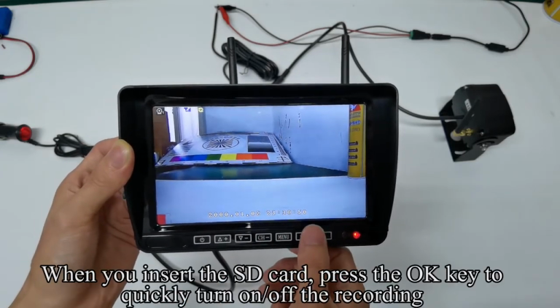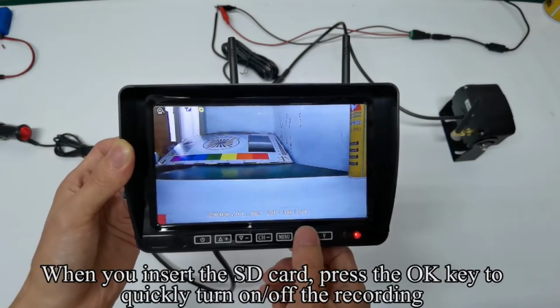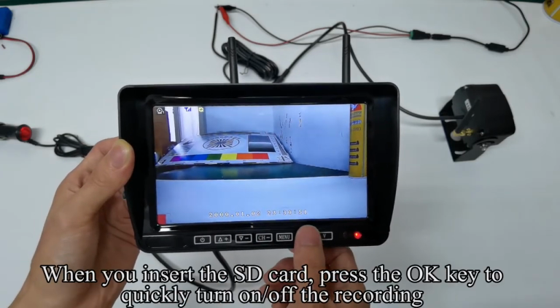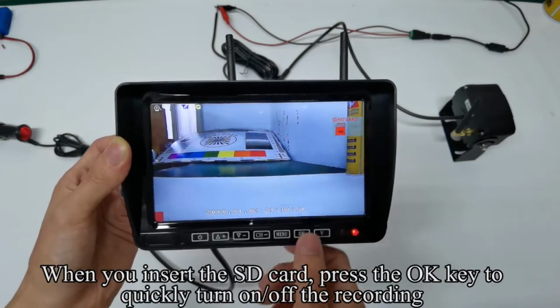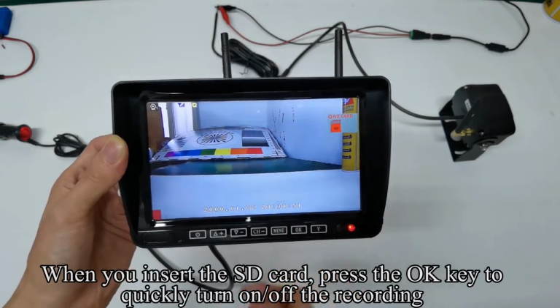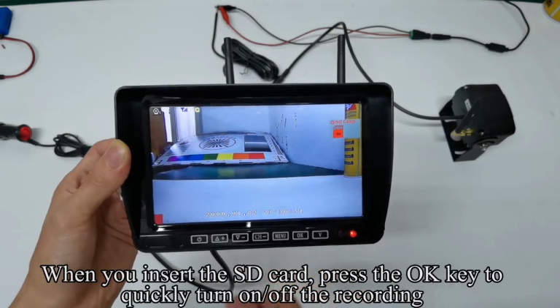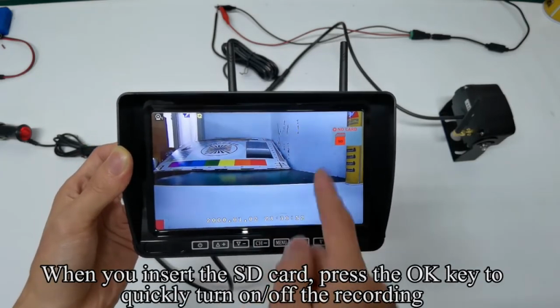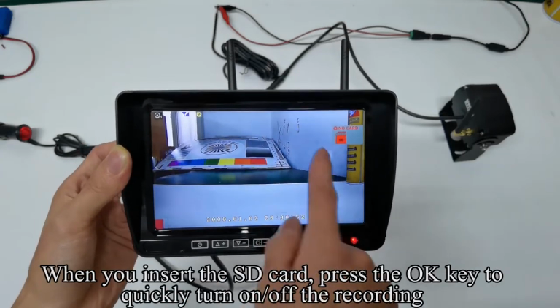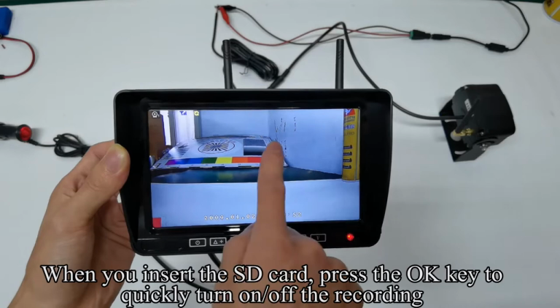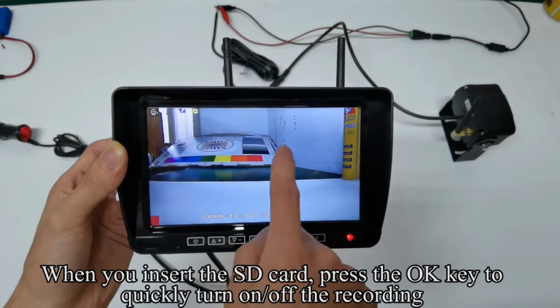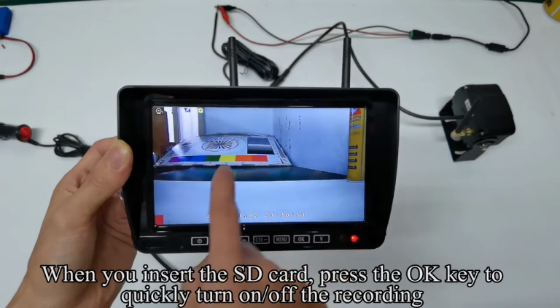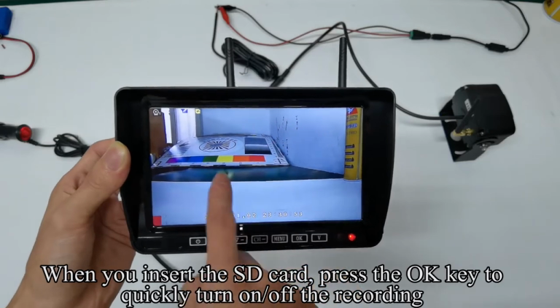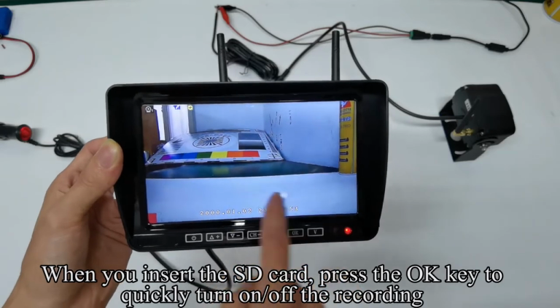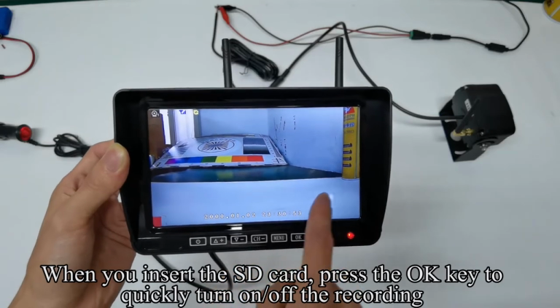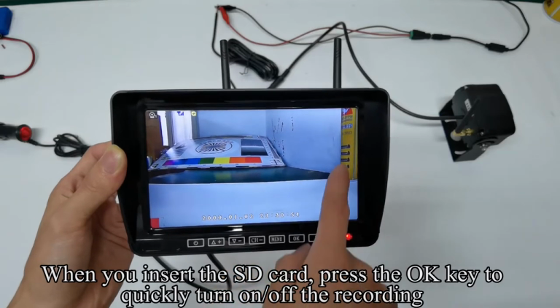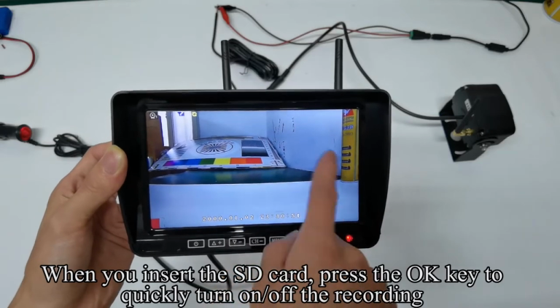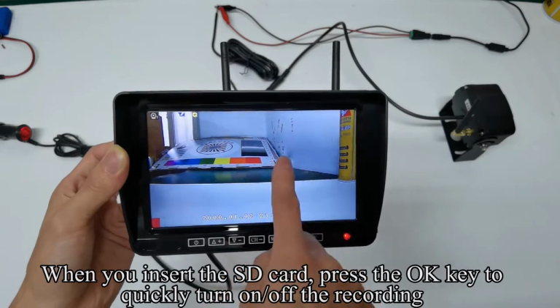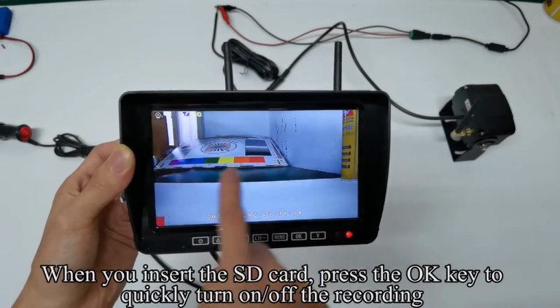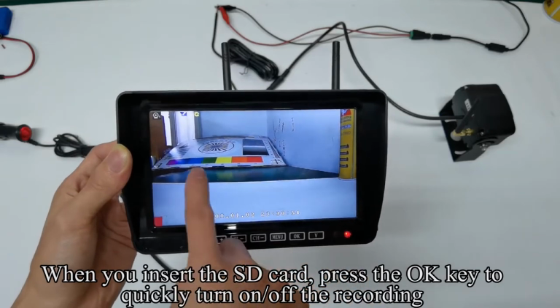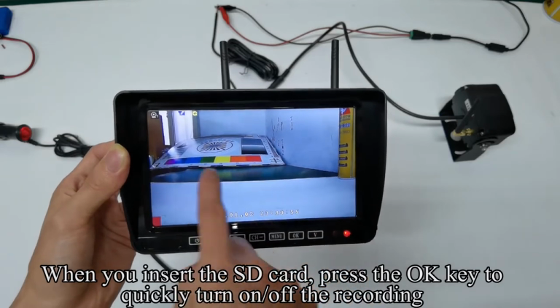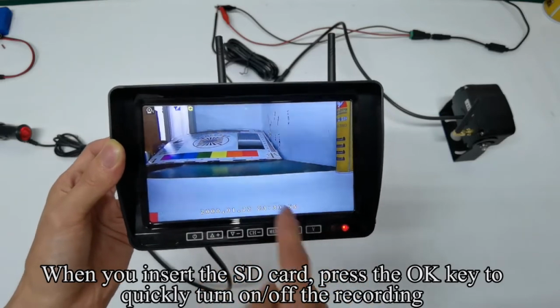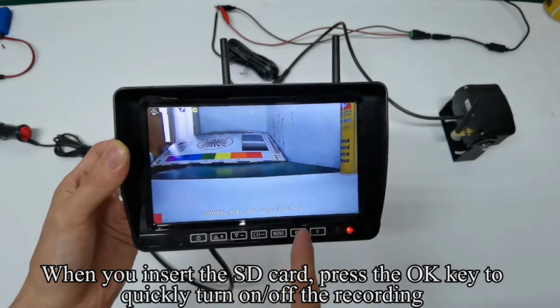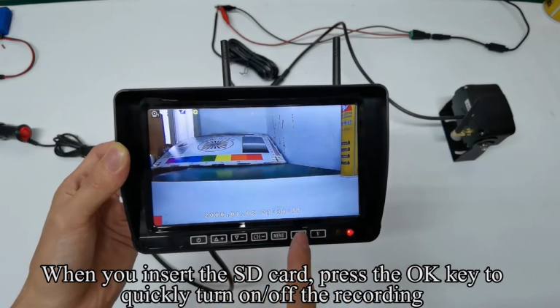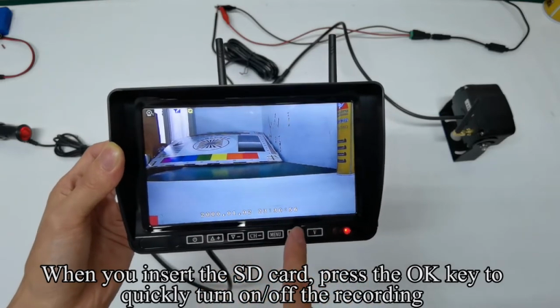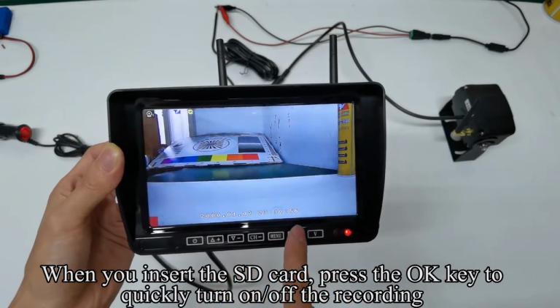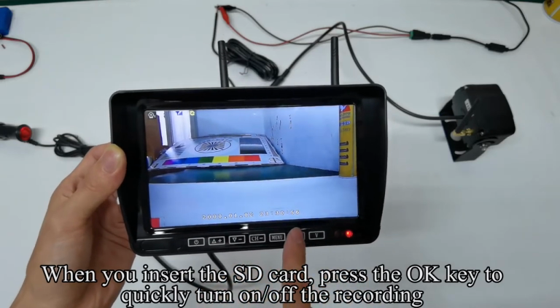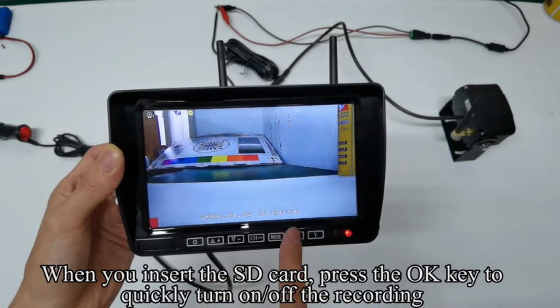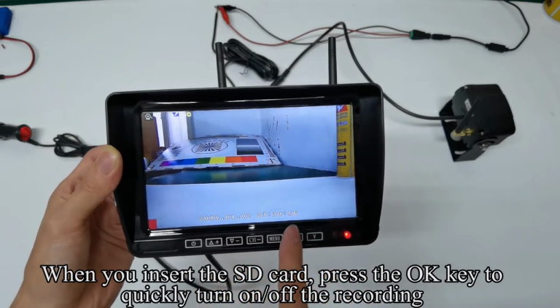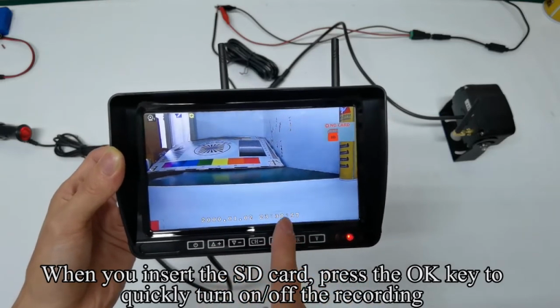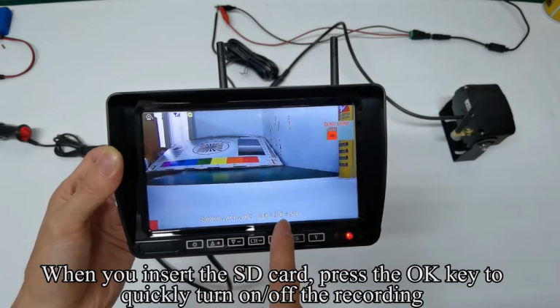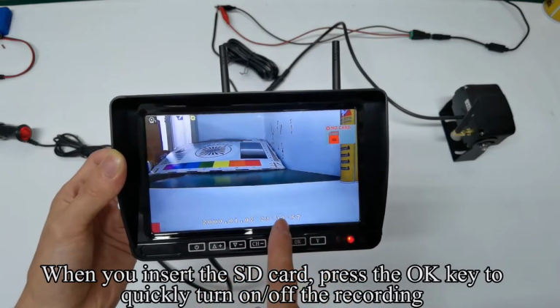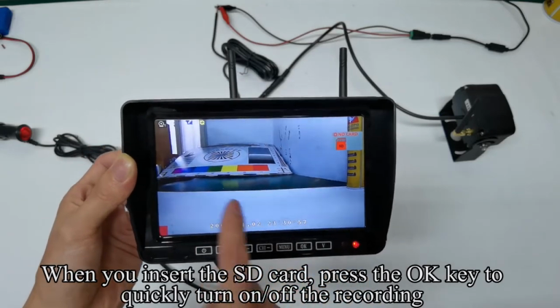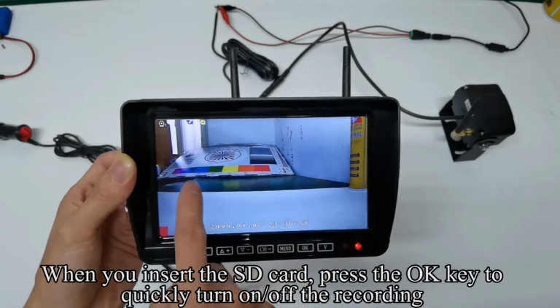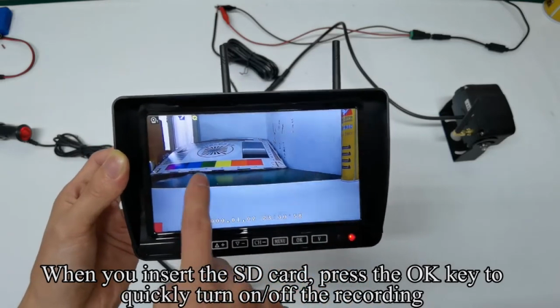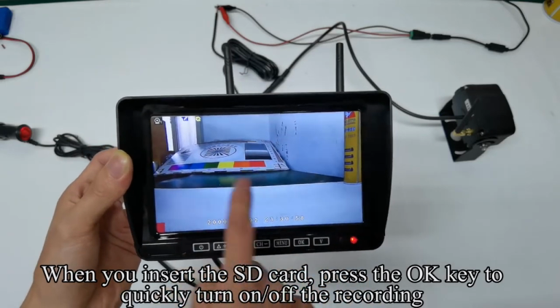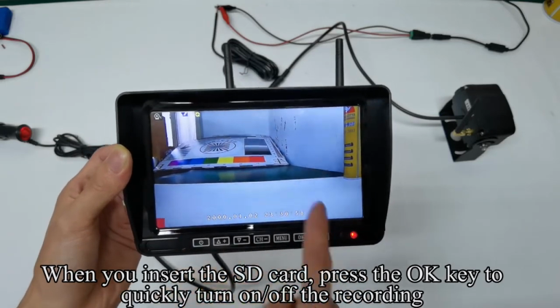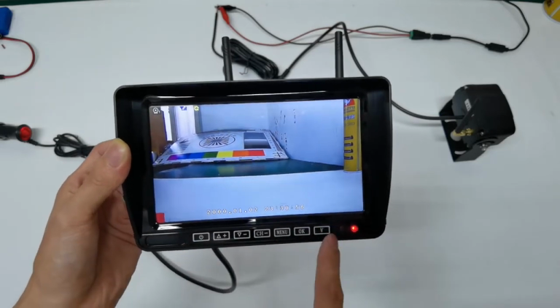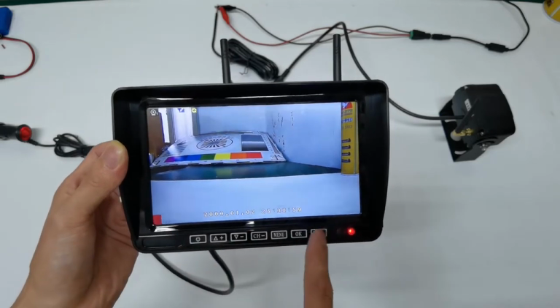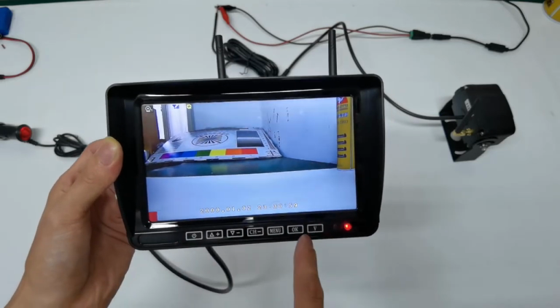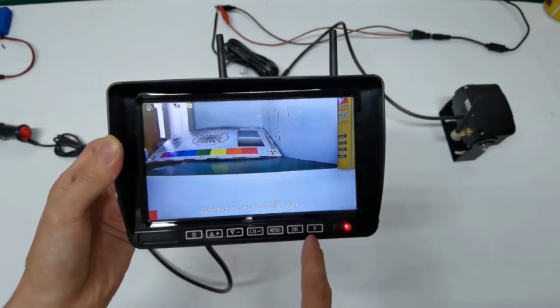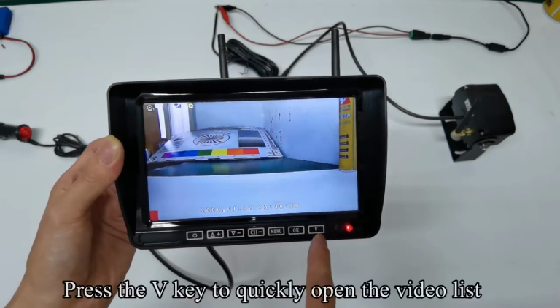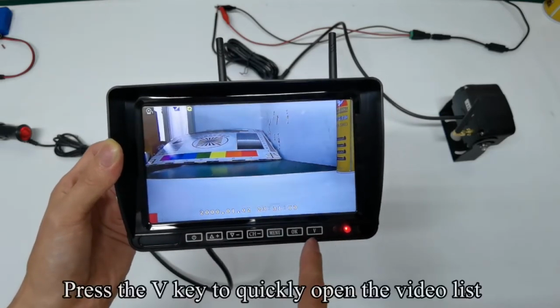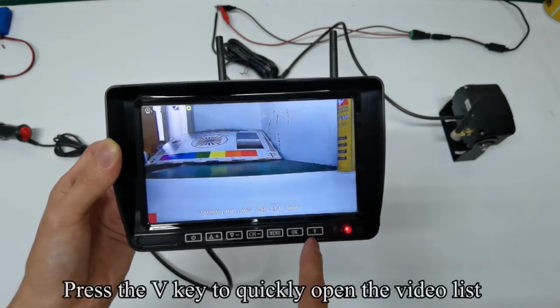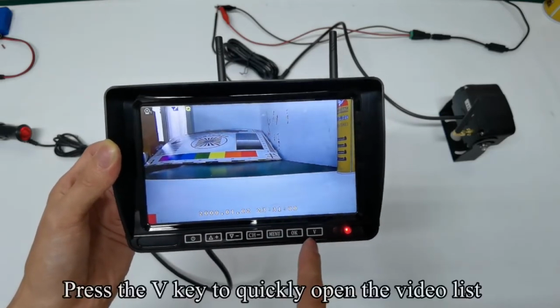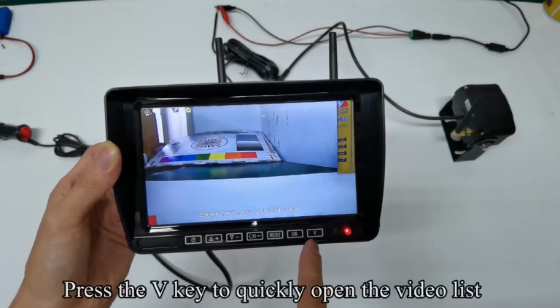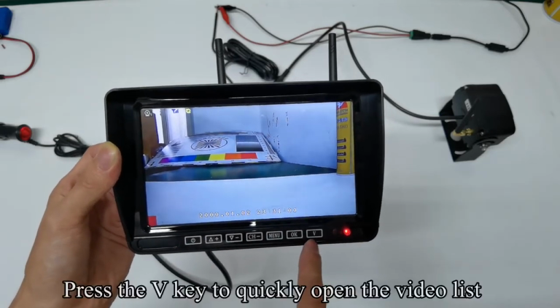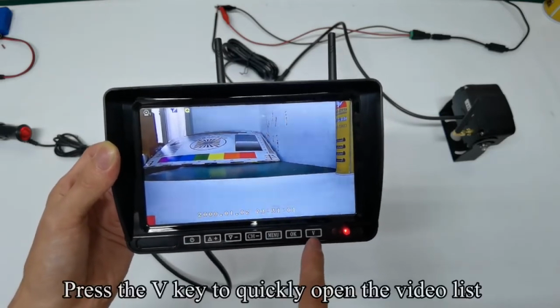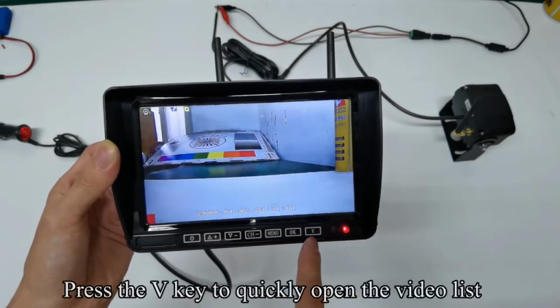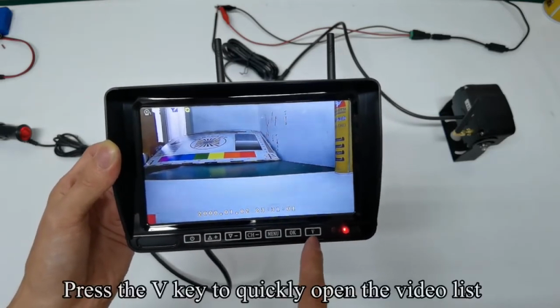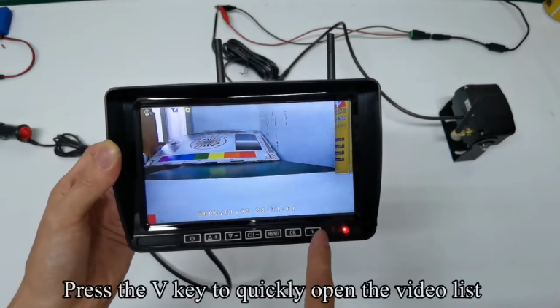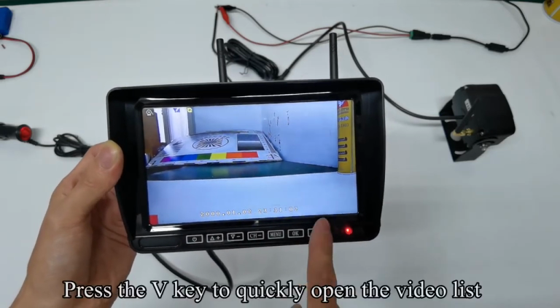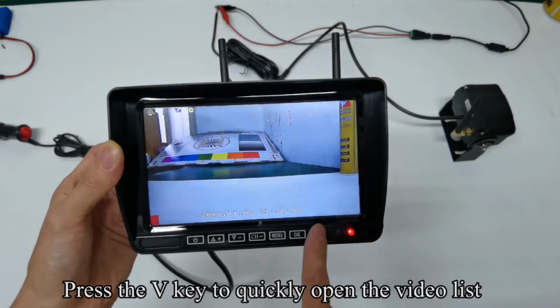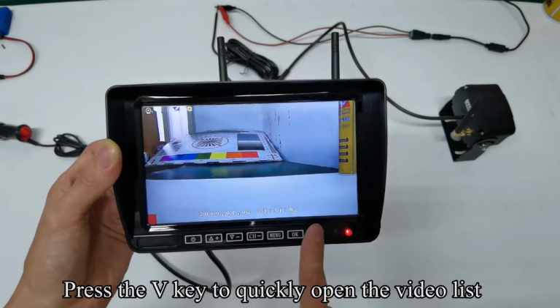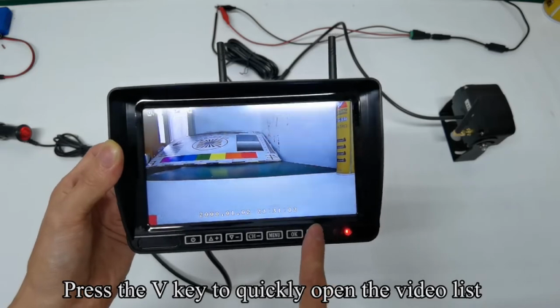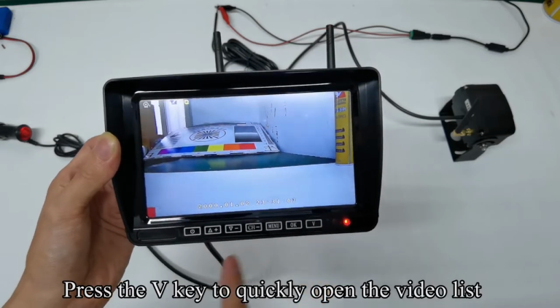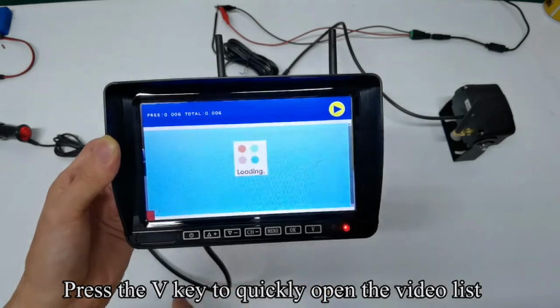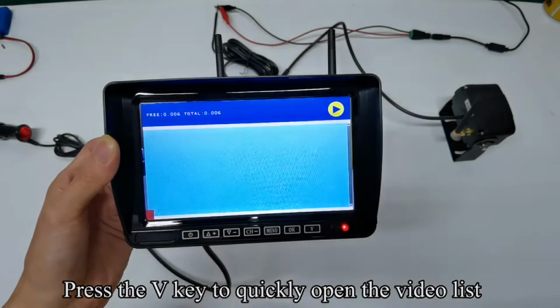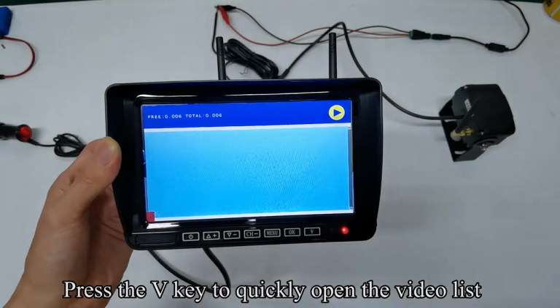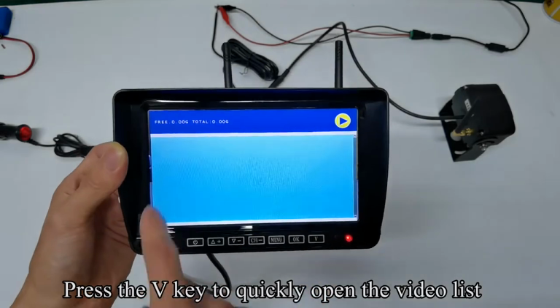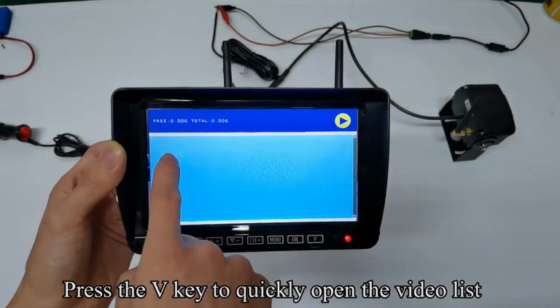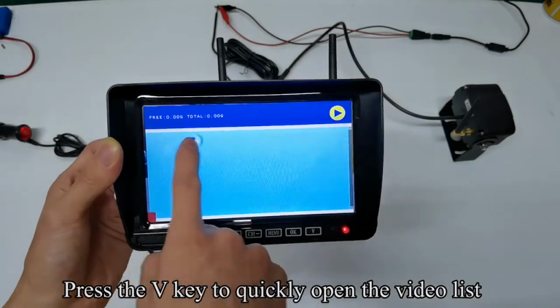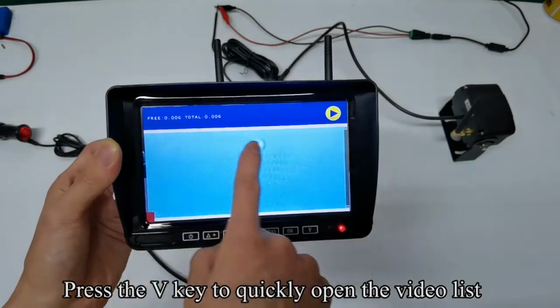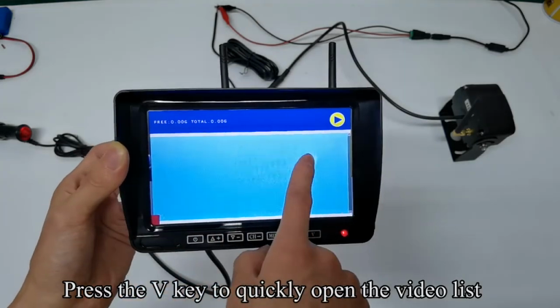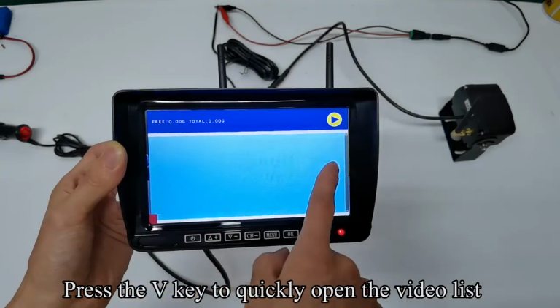When you insert the SD card, press the OK key to quickly turn on or off the recording. Press the V key to quickly open the video list.